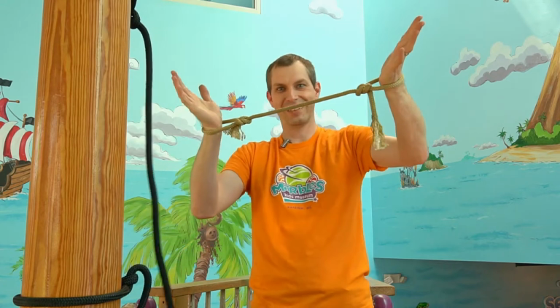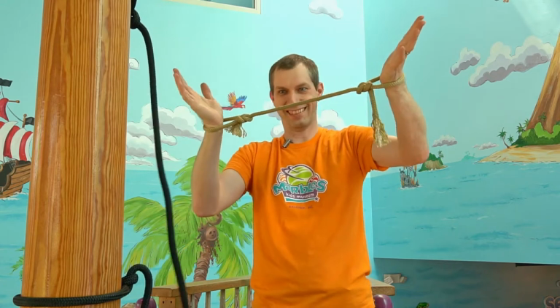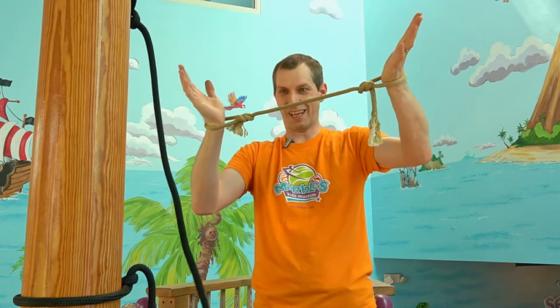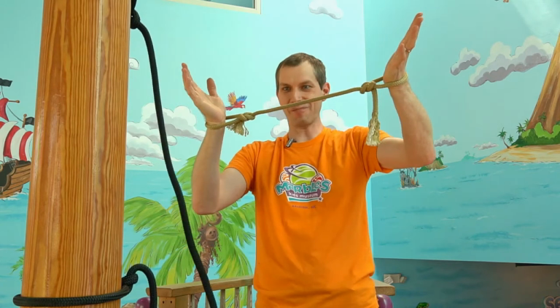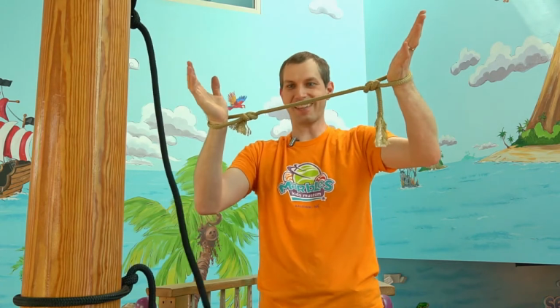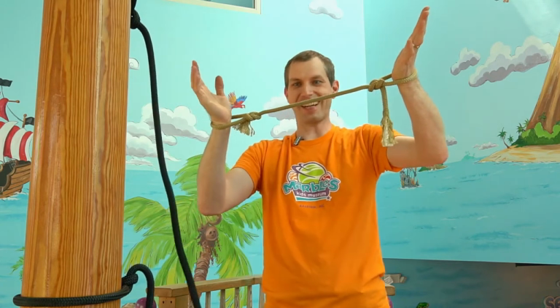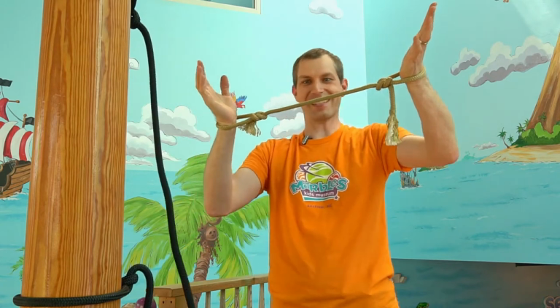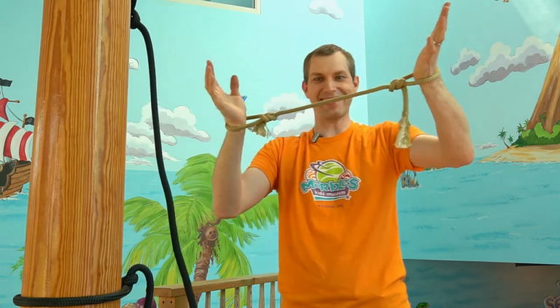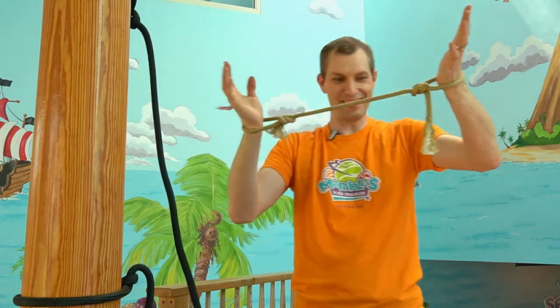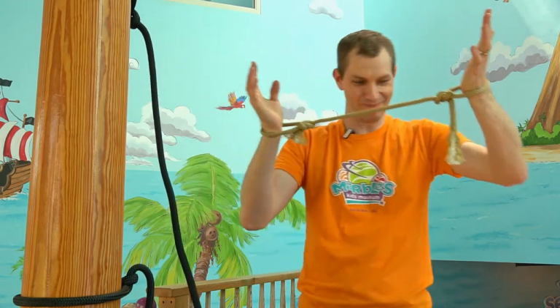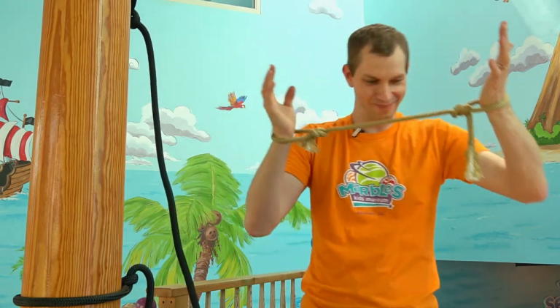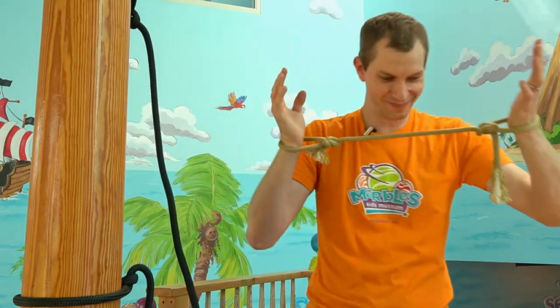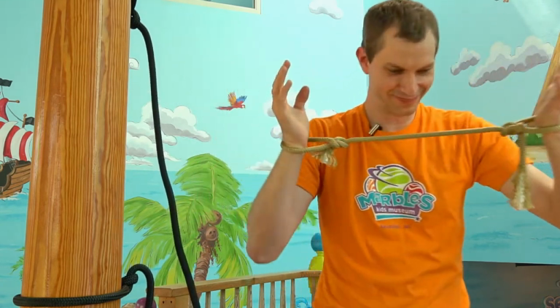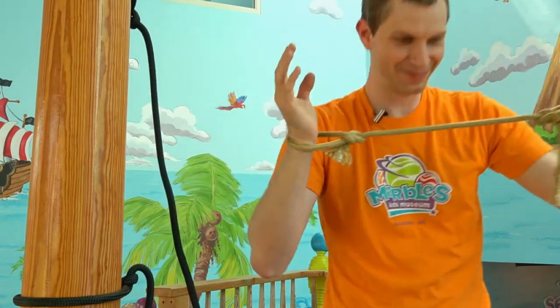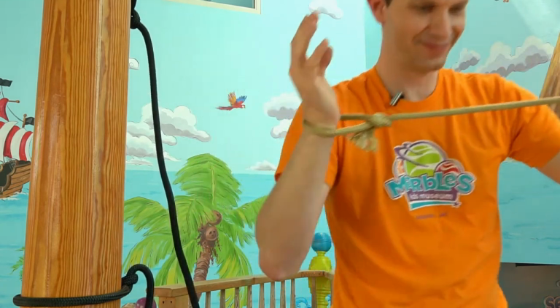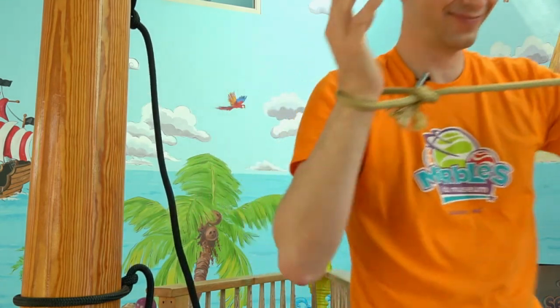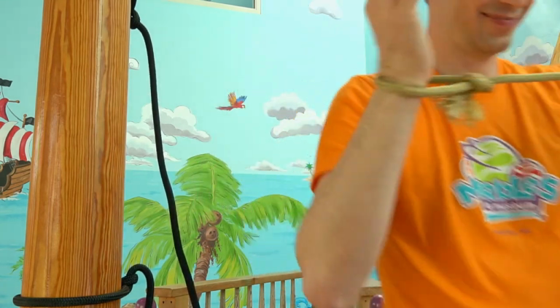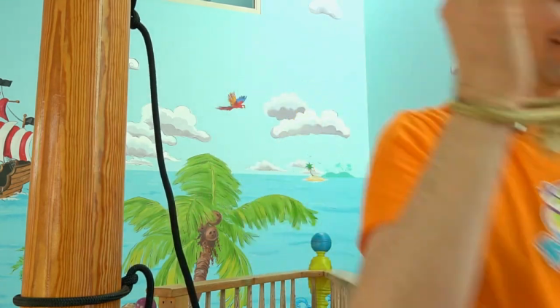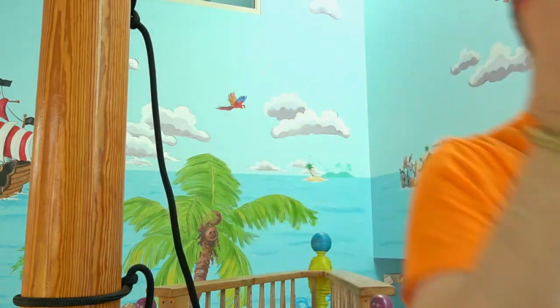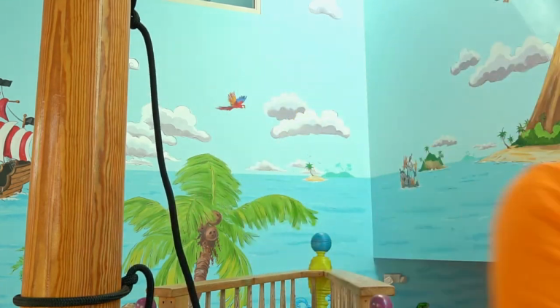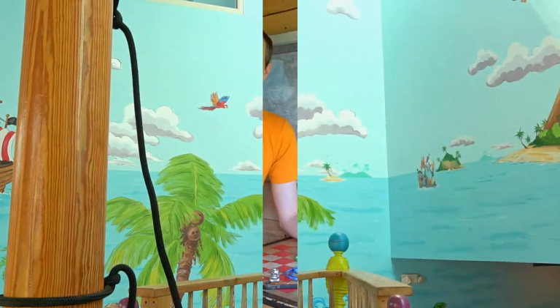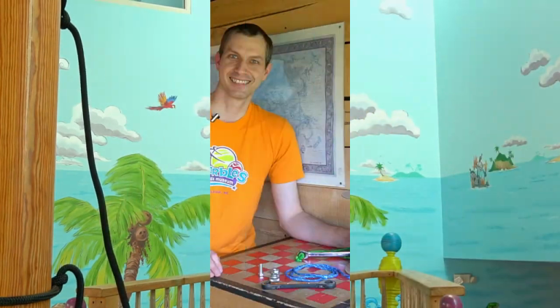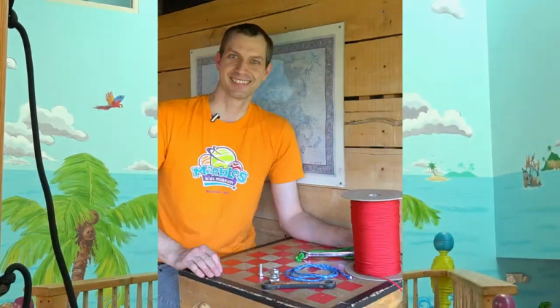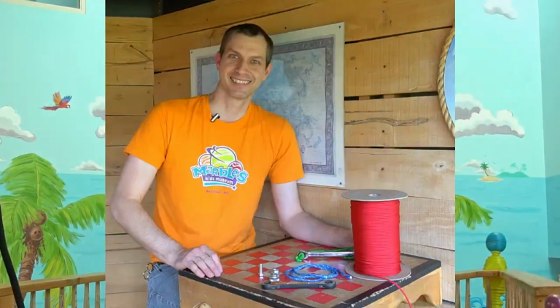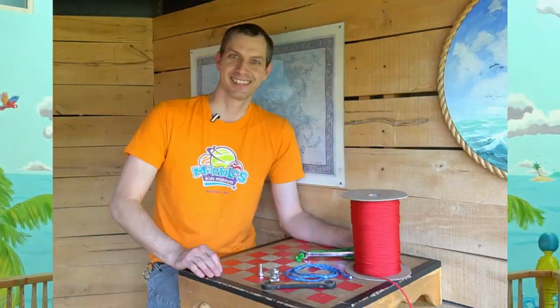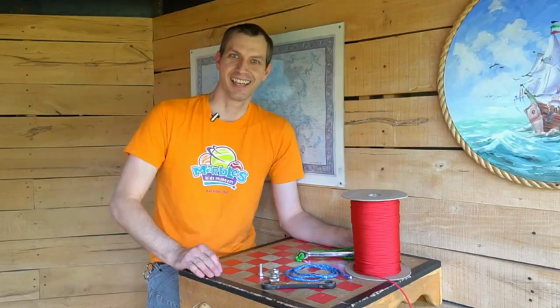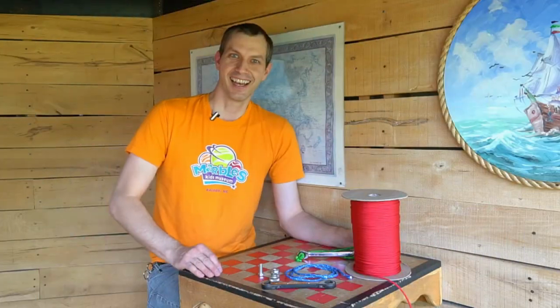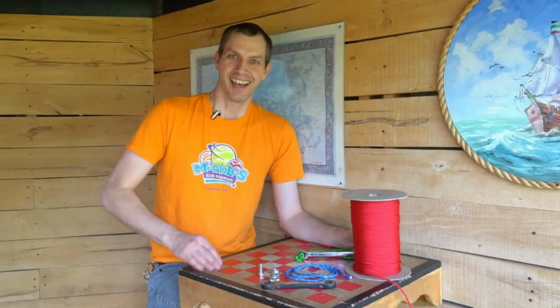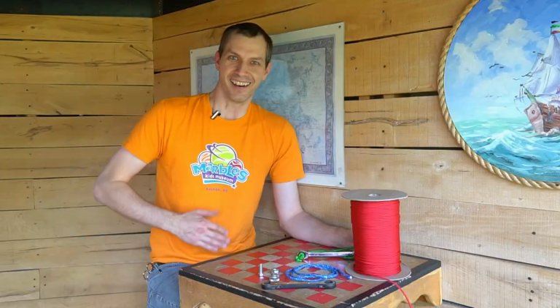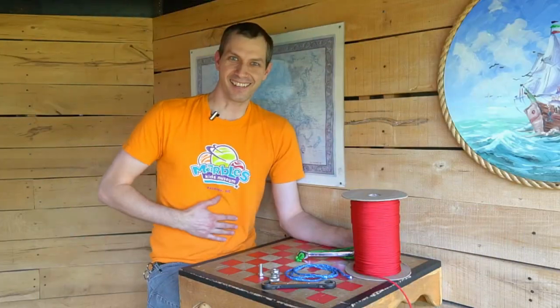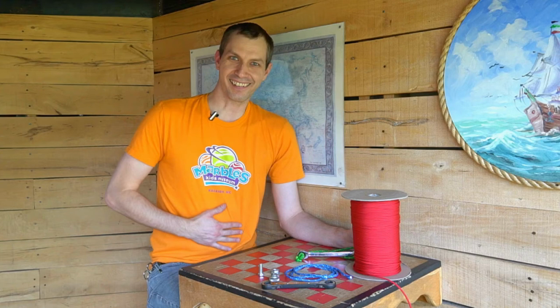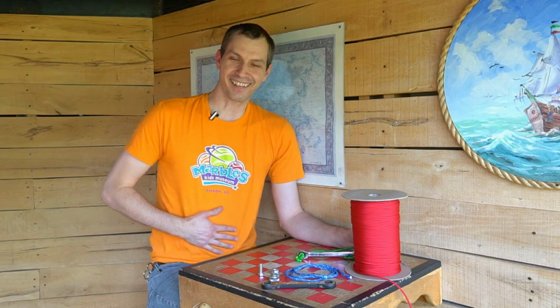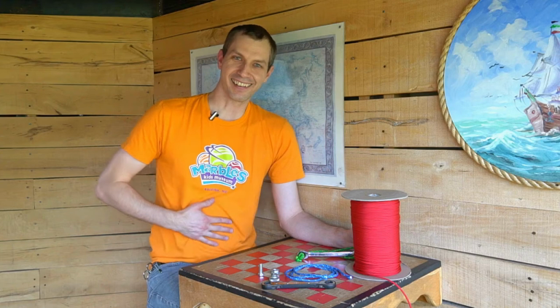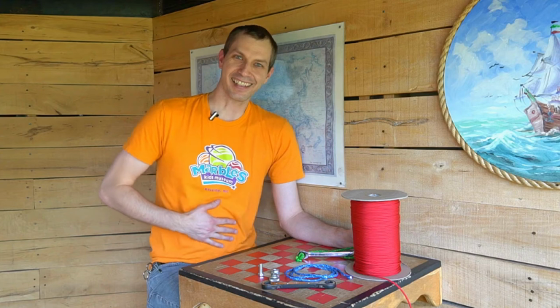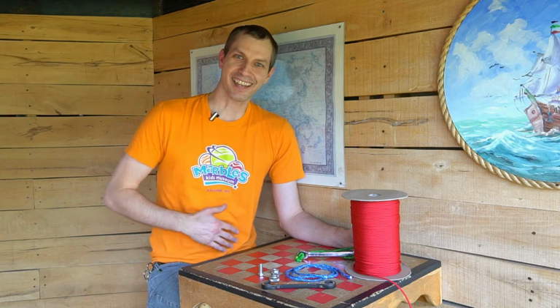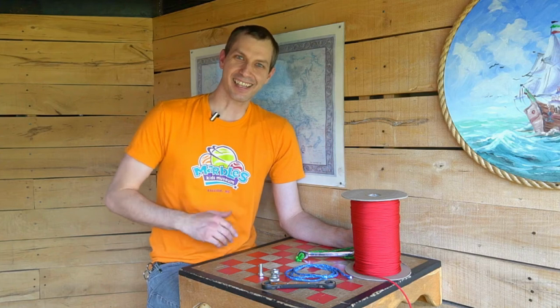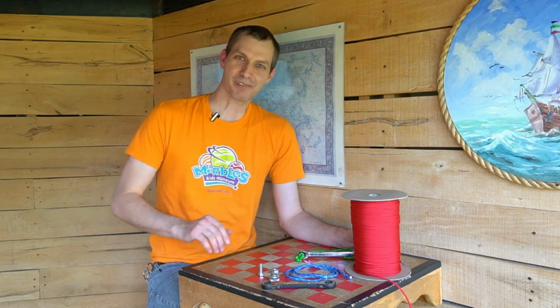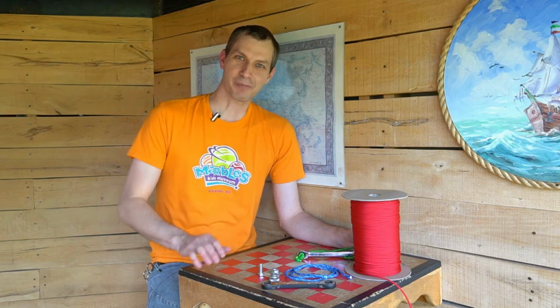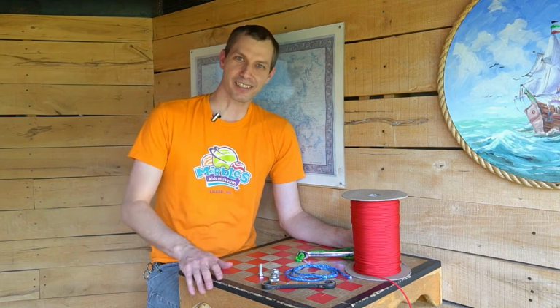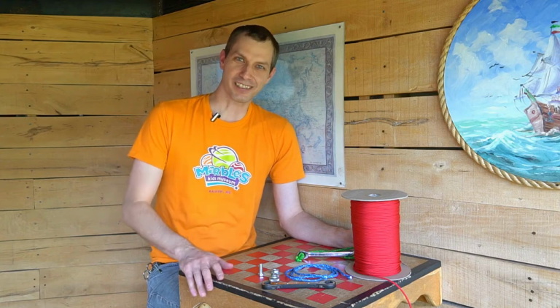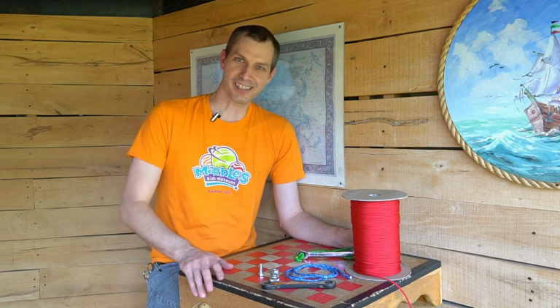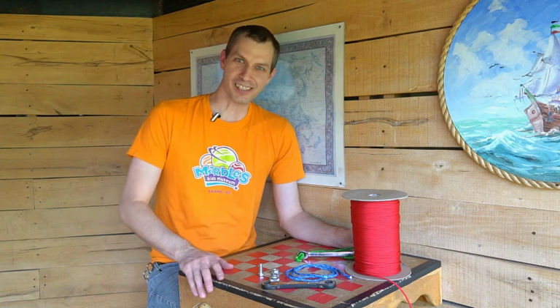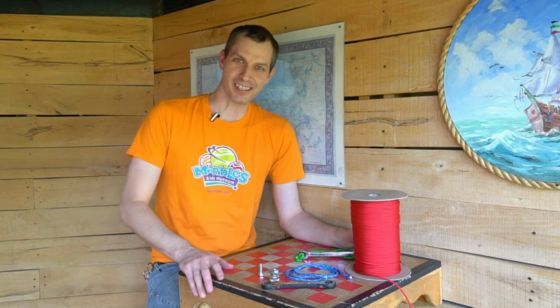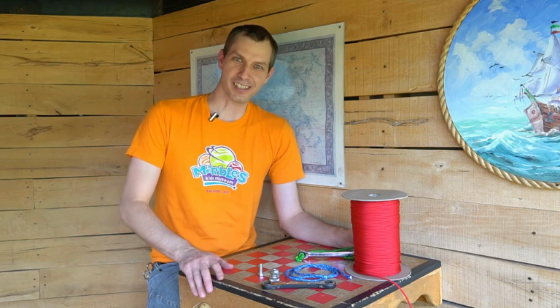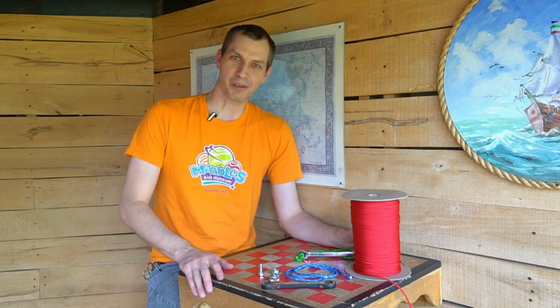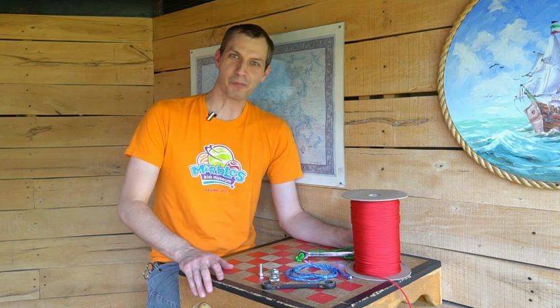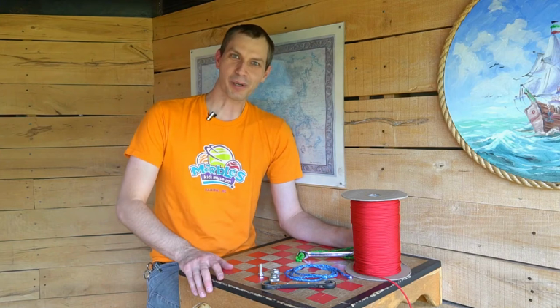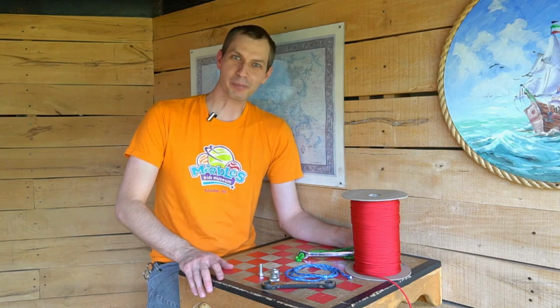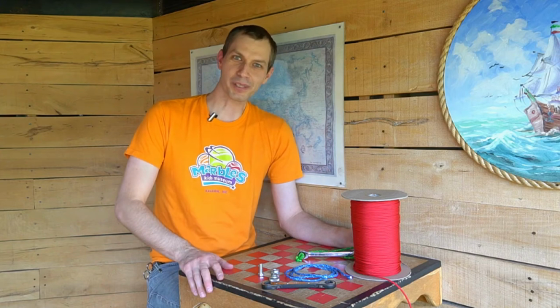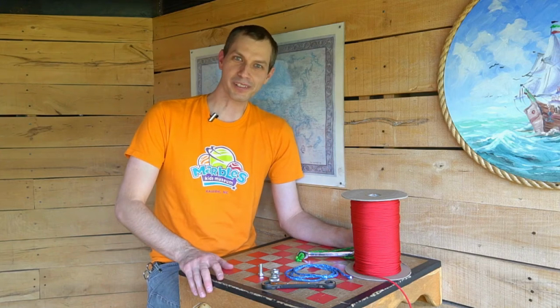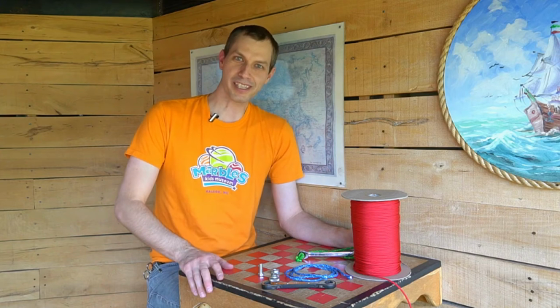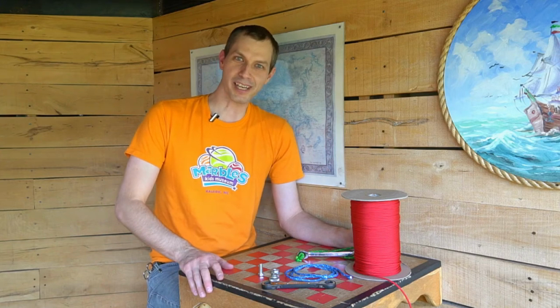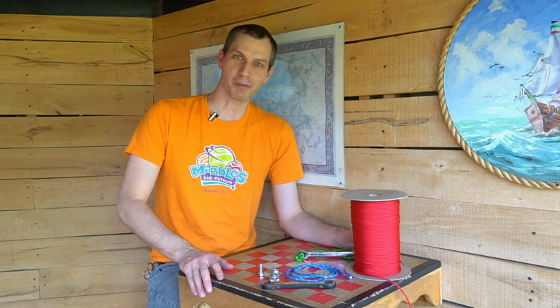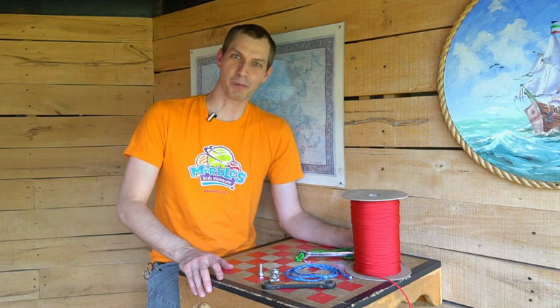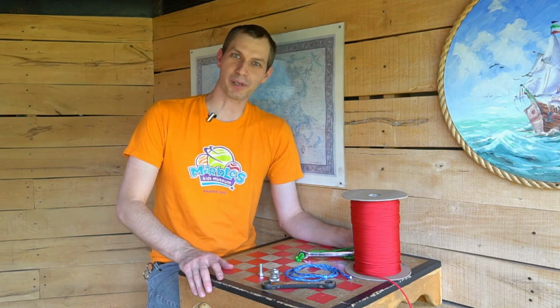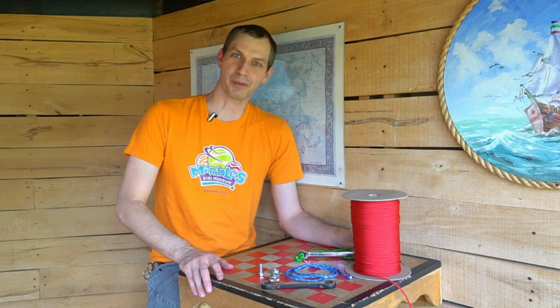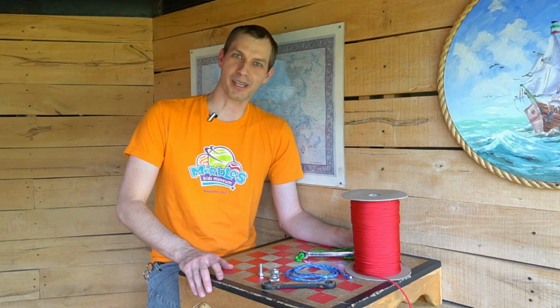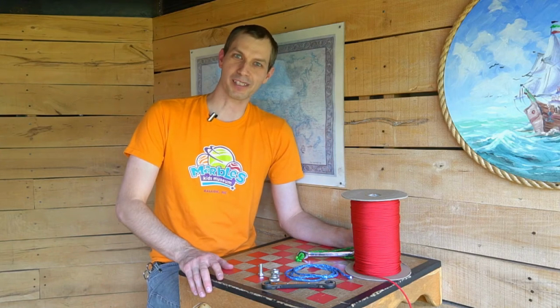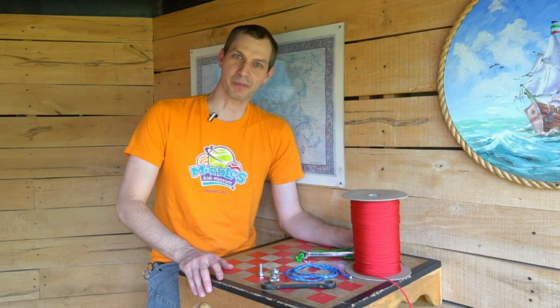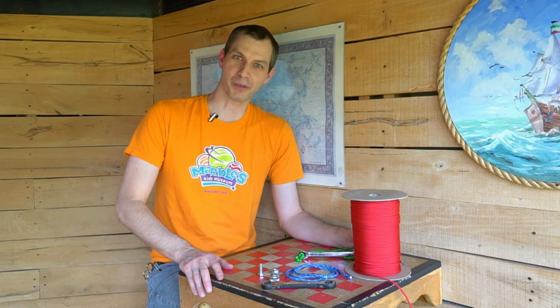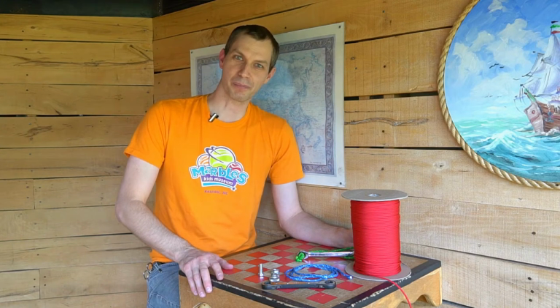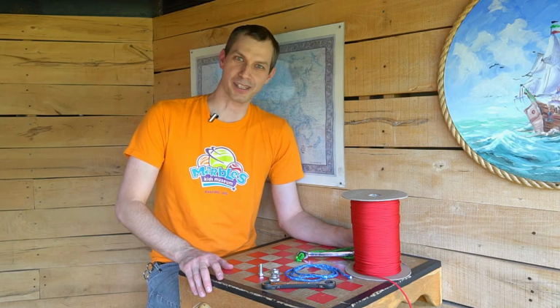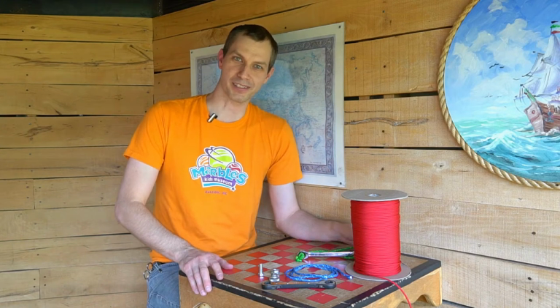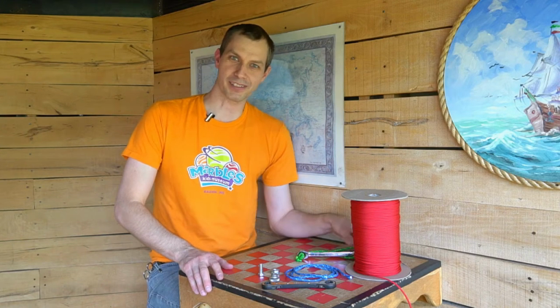Time for ice cream. That ice cream was delicious! Welcome Below Deck, where we're gonna make some more puzzles.